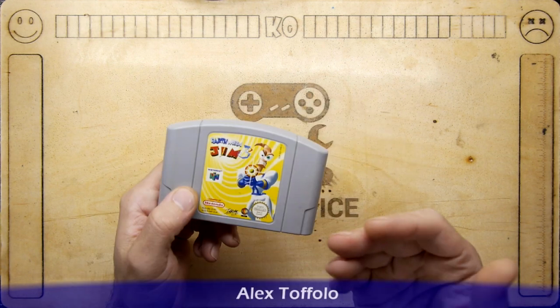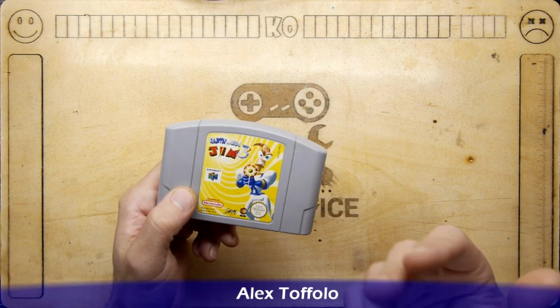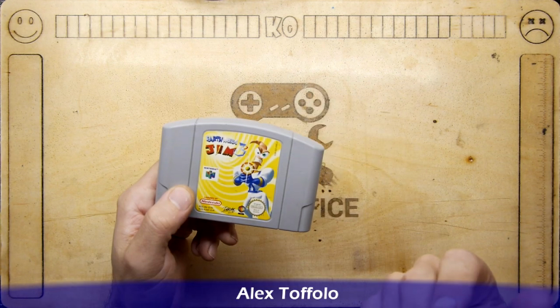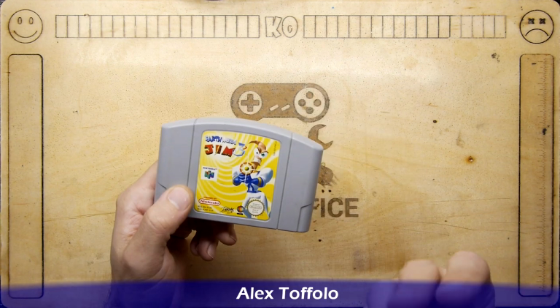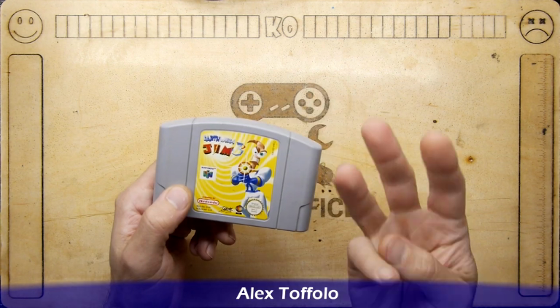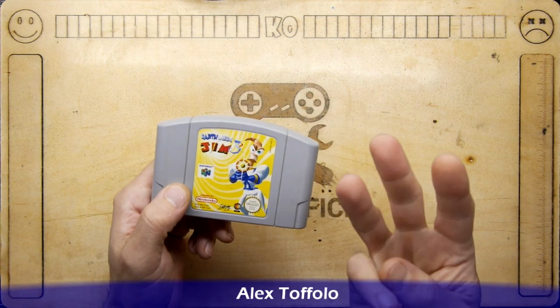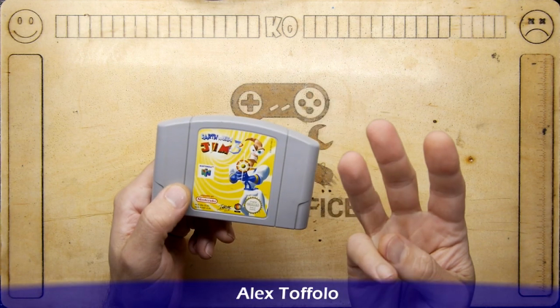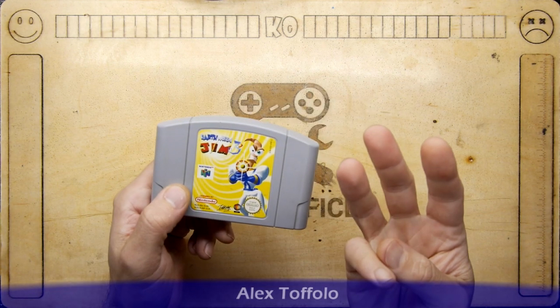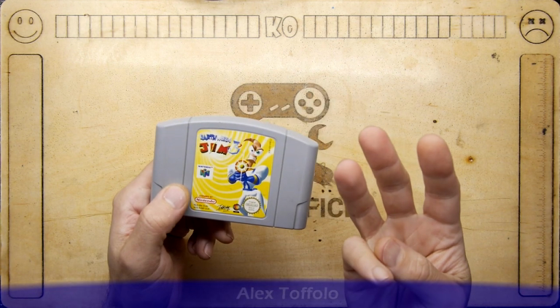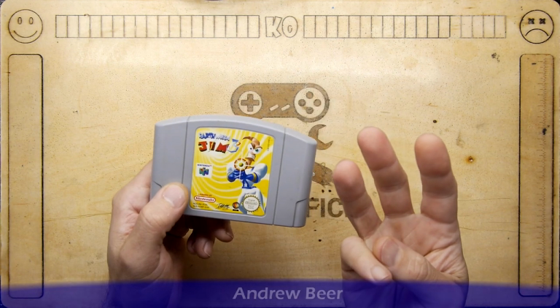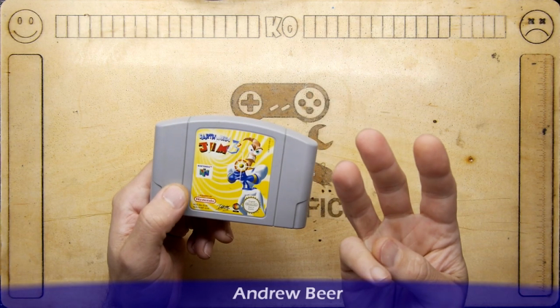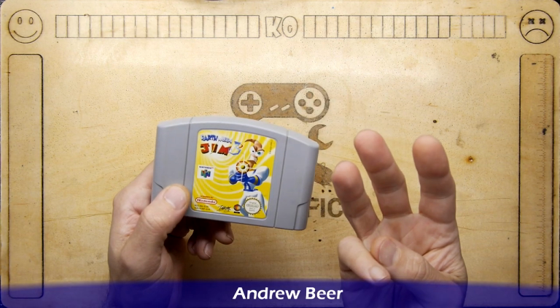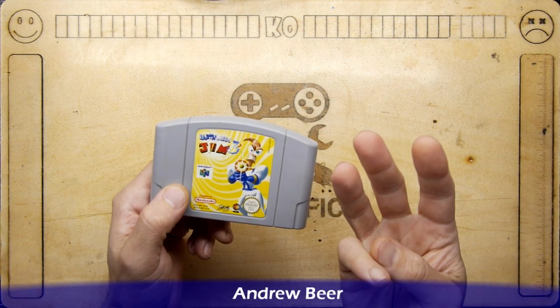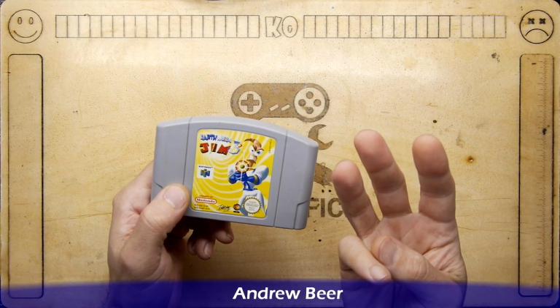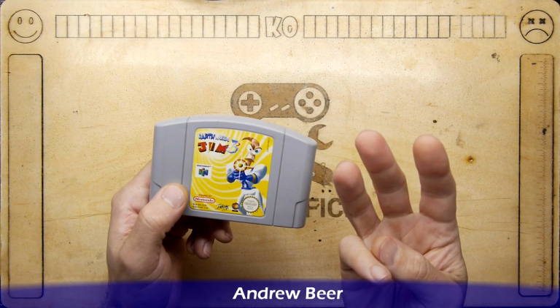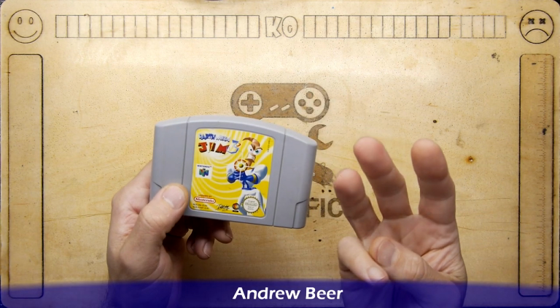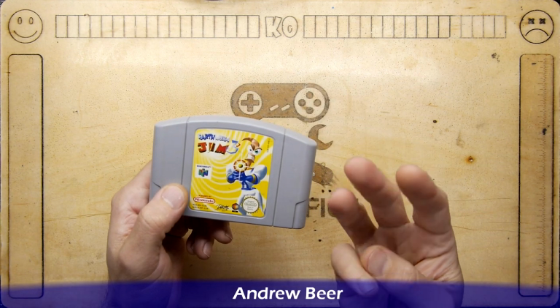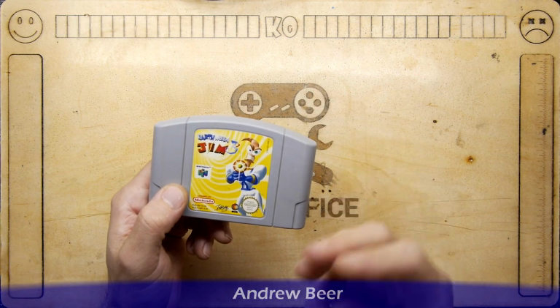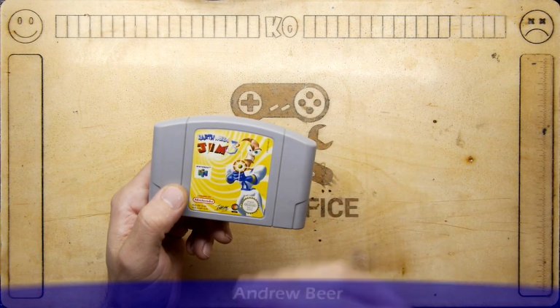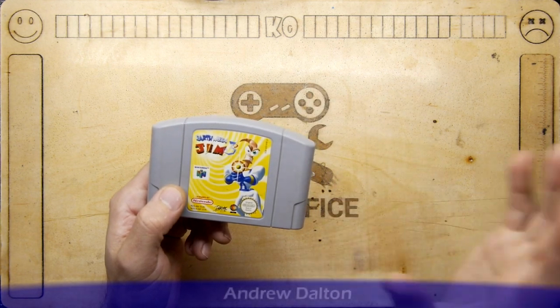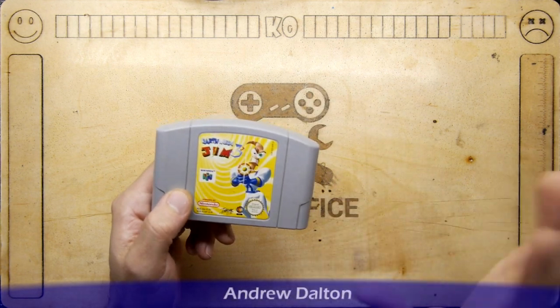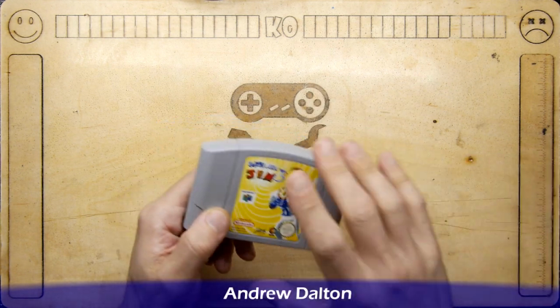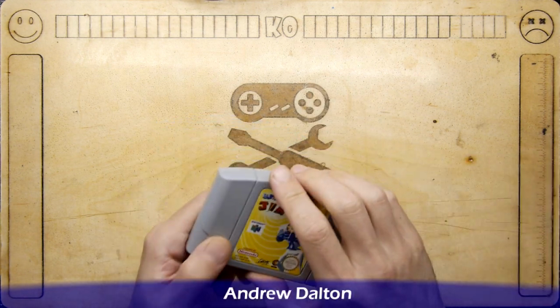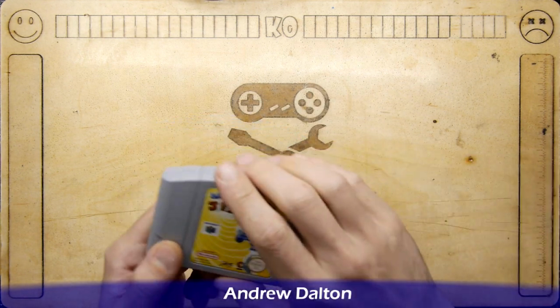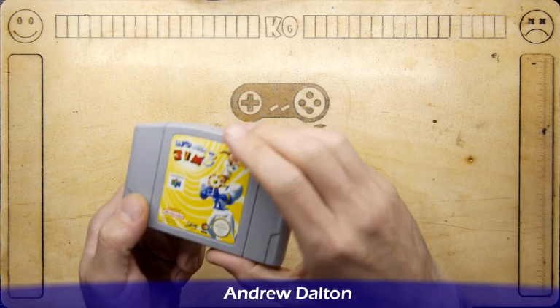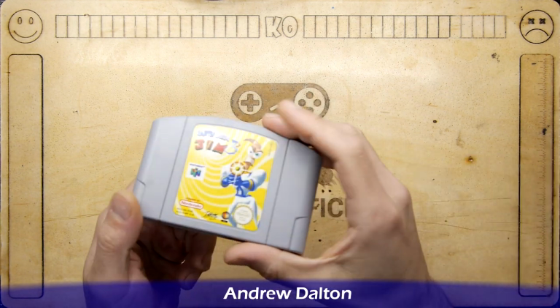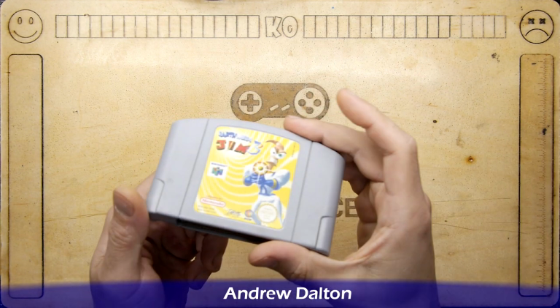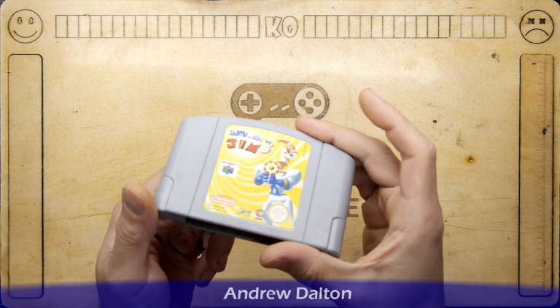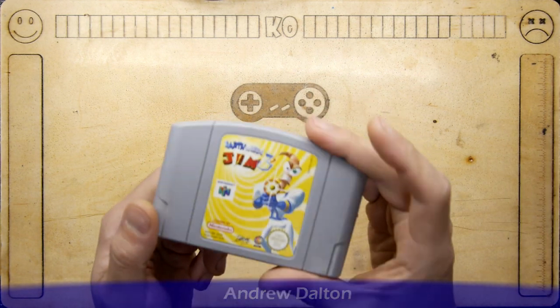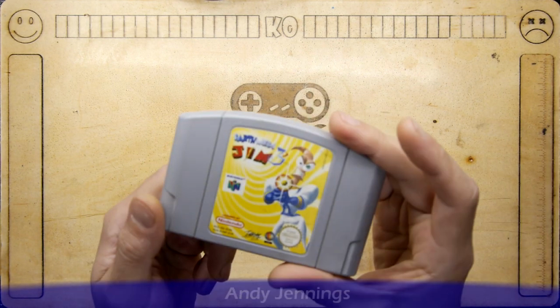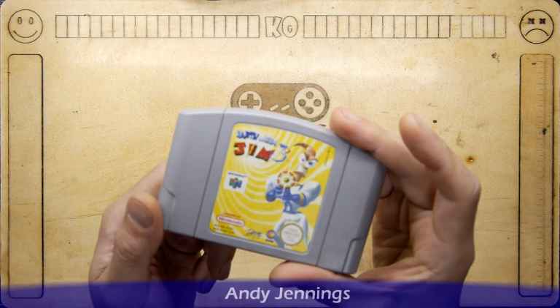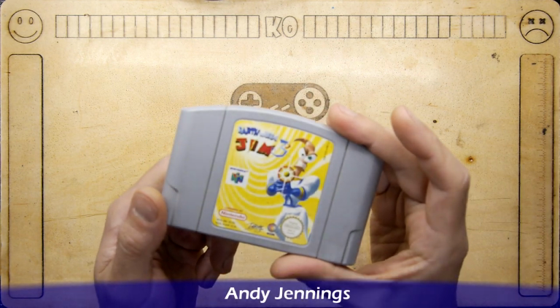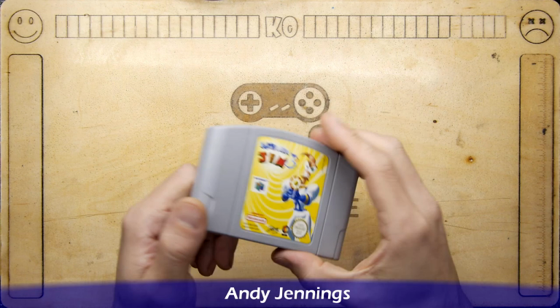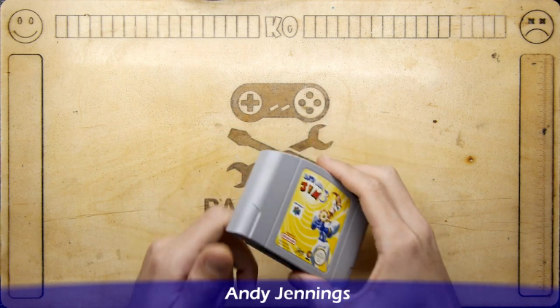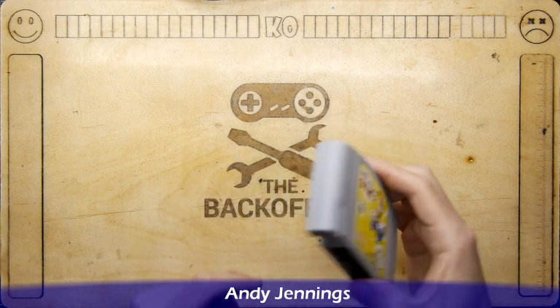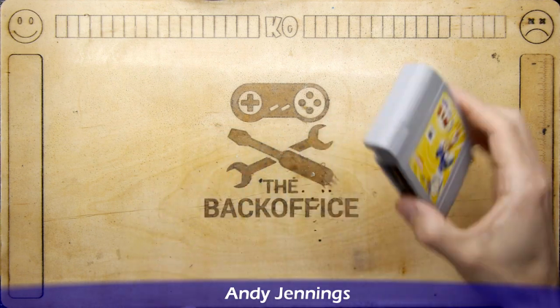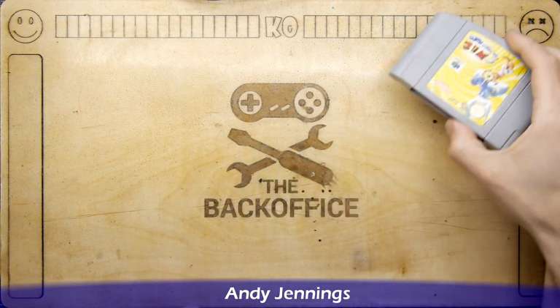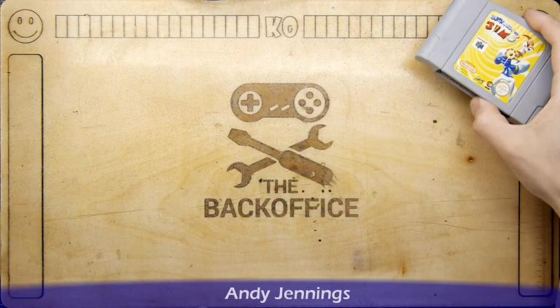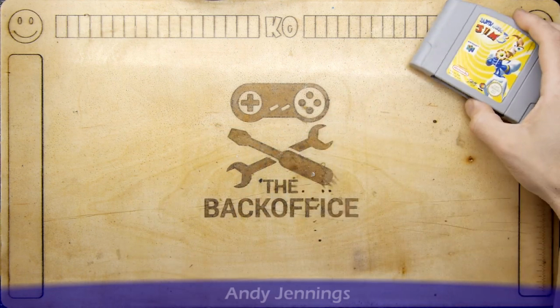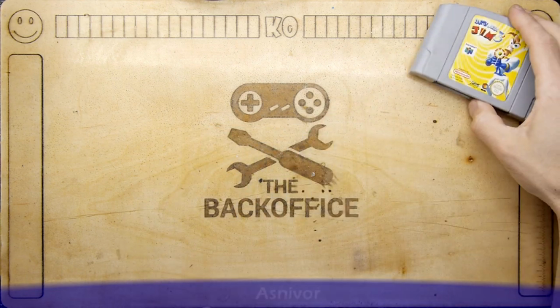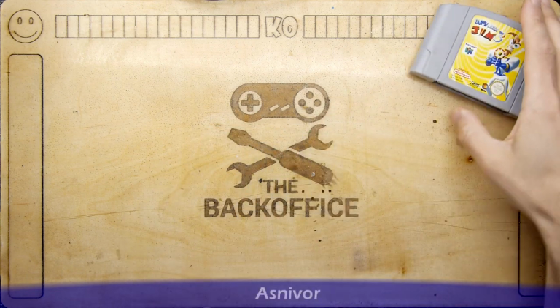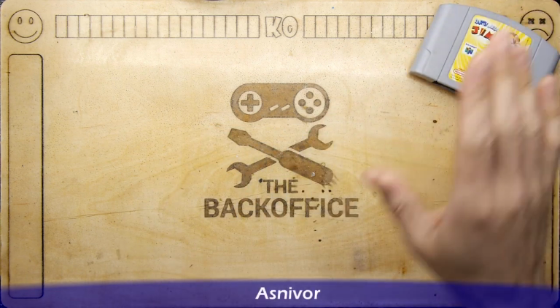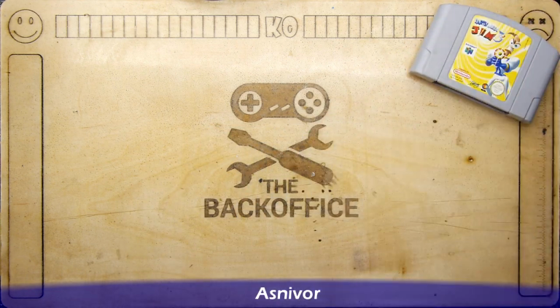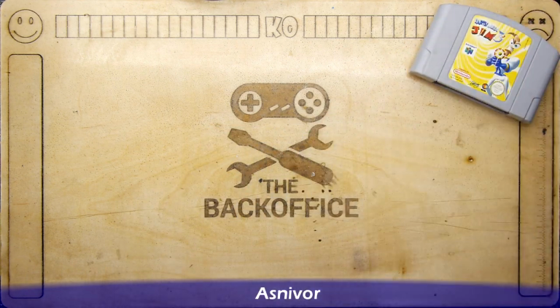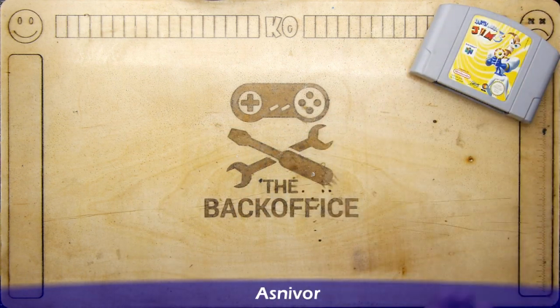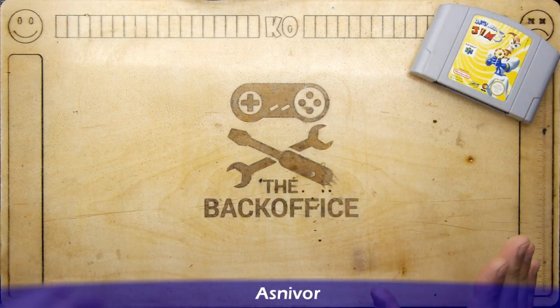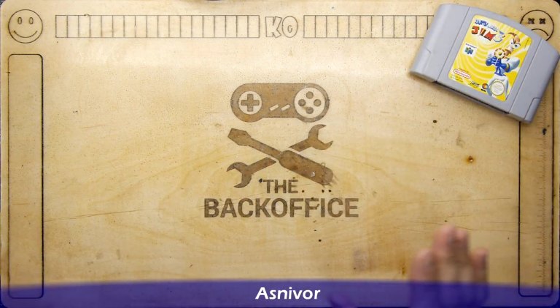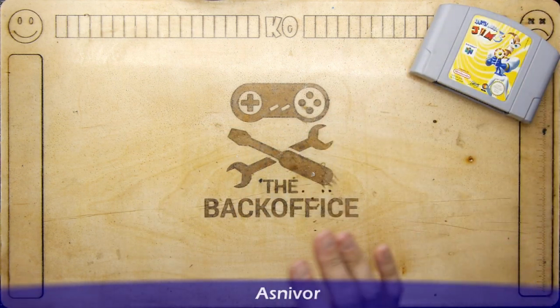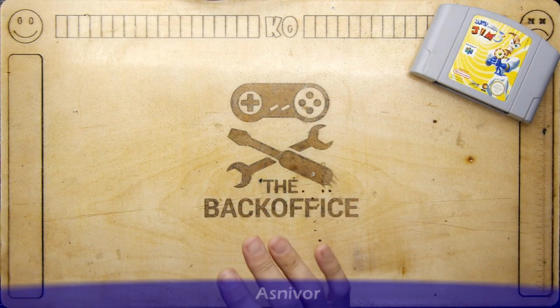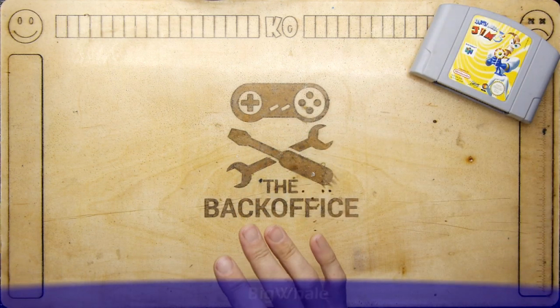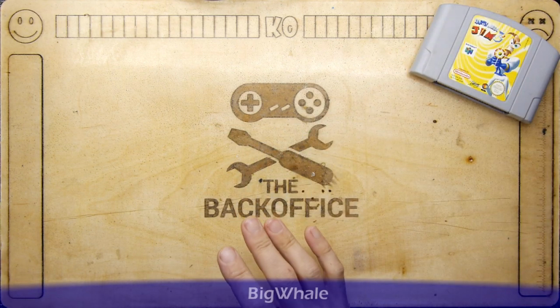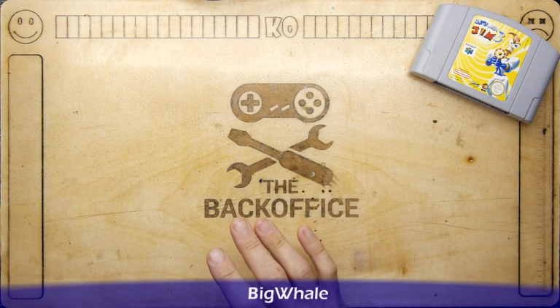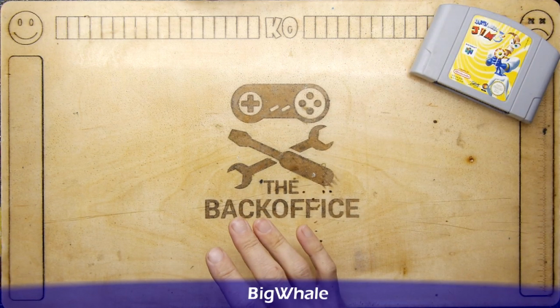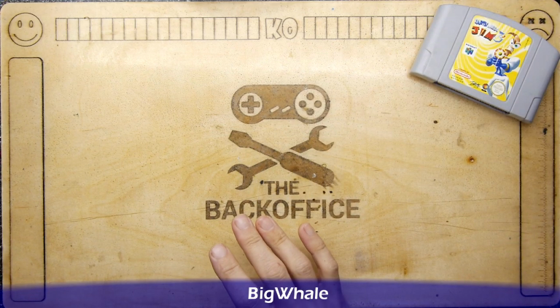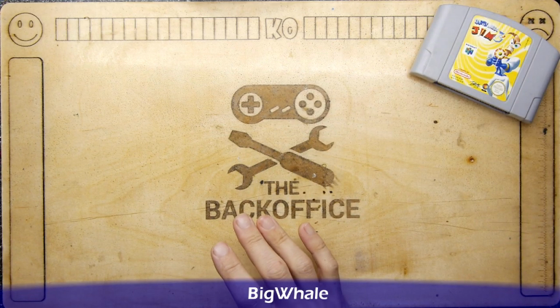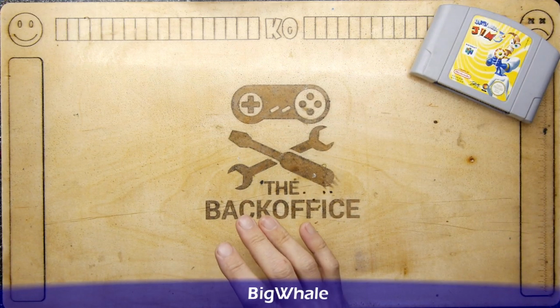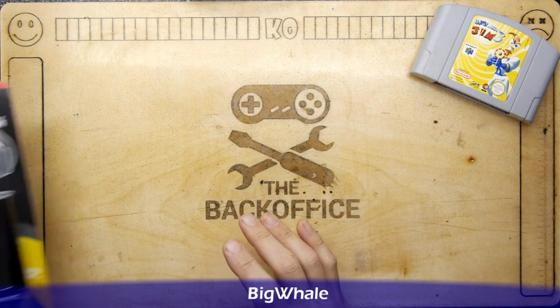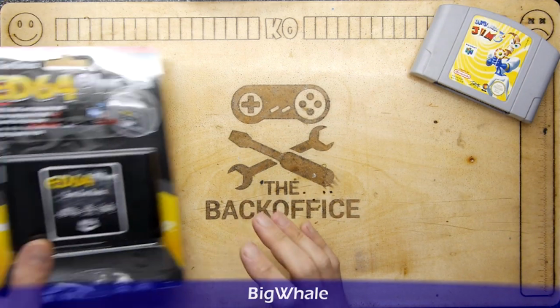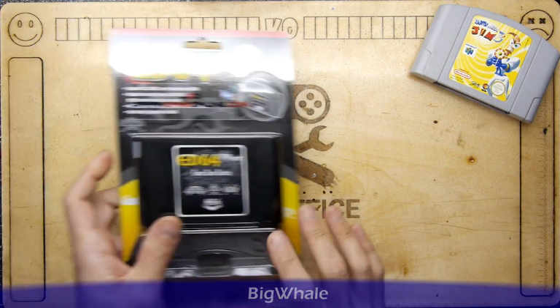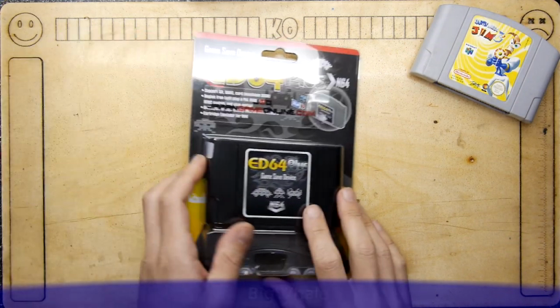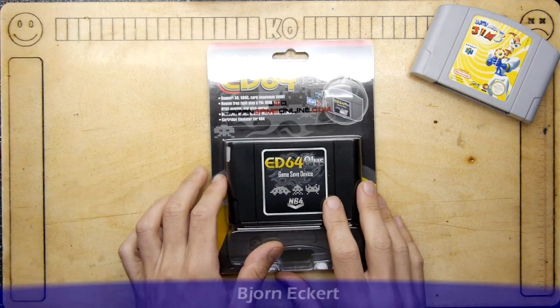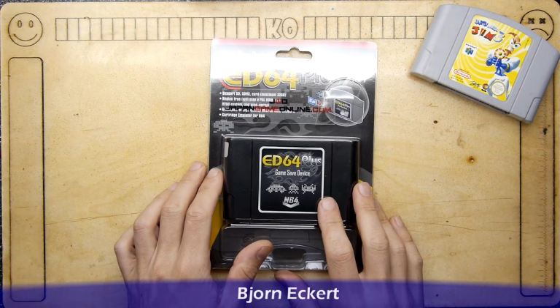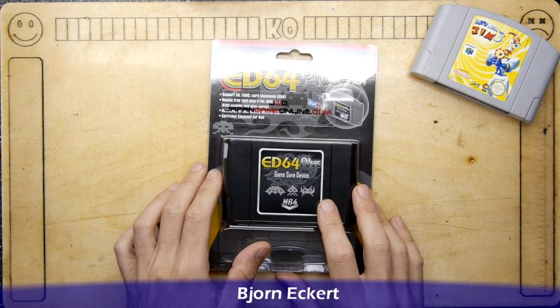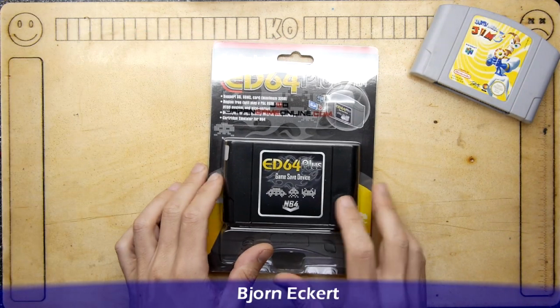I have three games for N64 and none of them work because I don't even know where they're from — people donated them. So I went online and I found this.